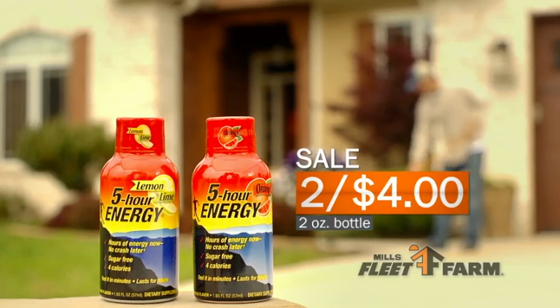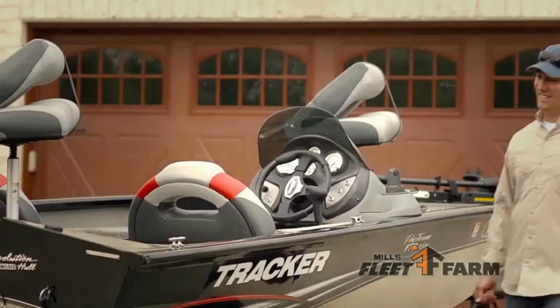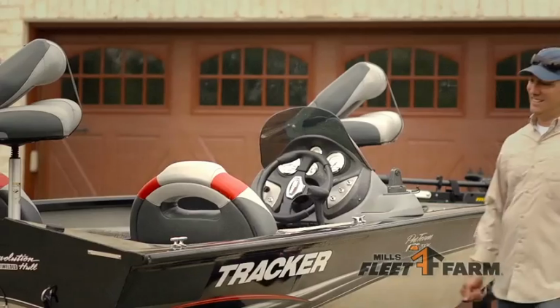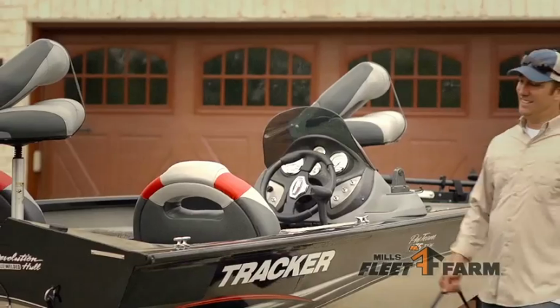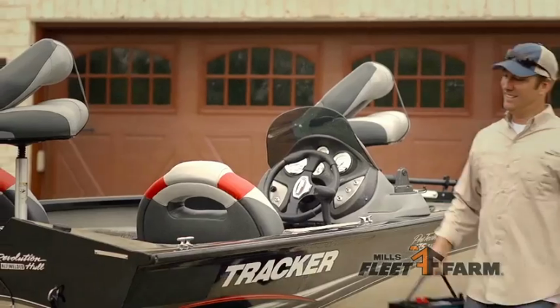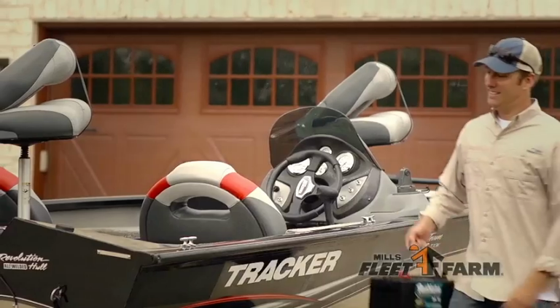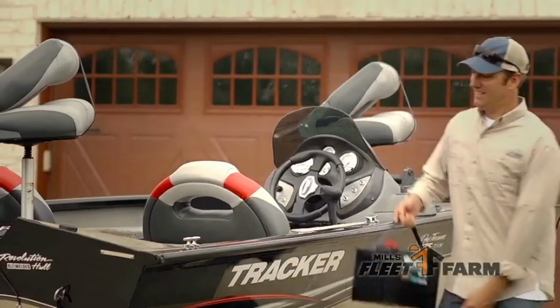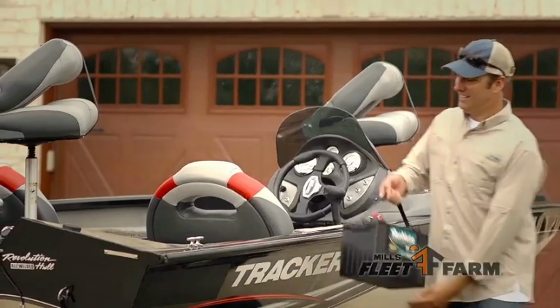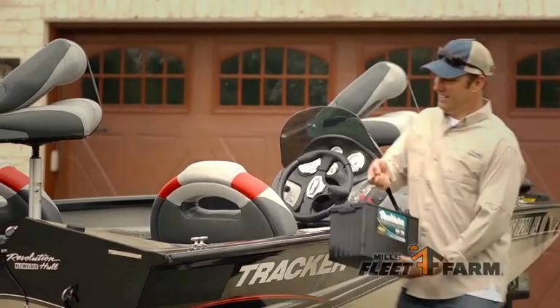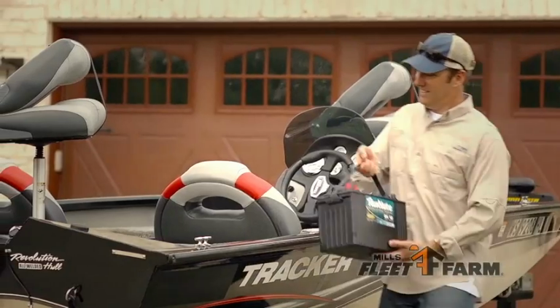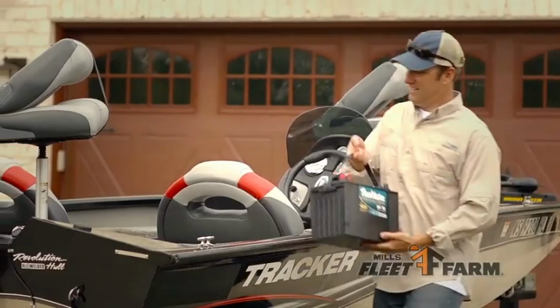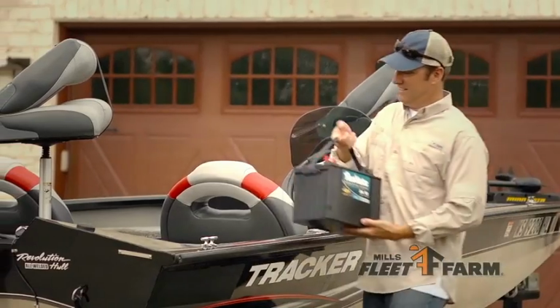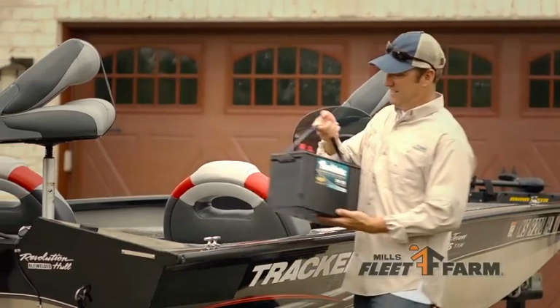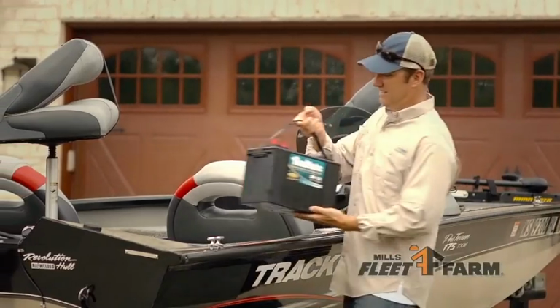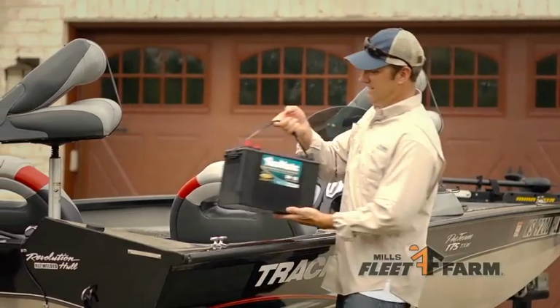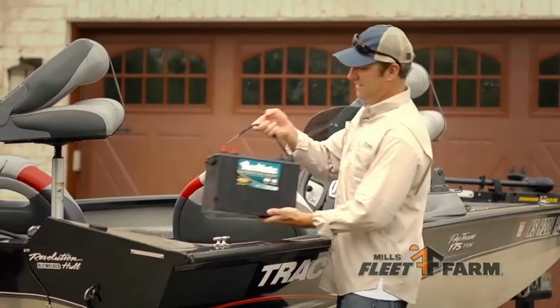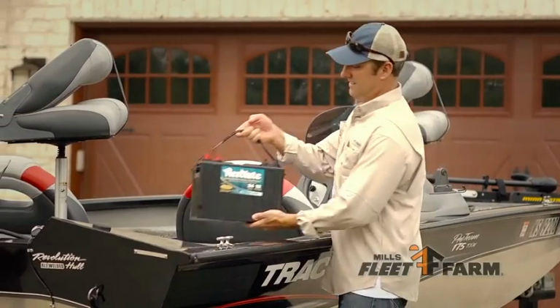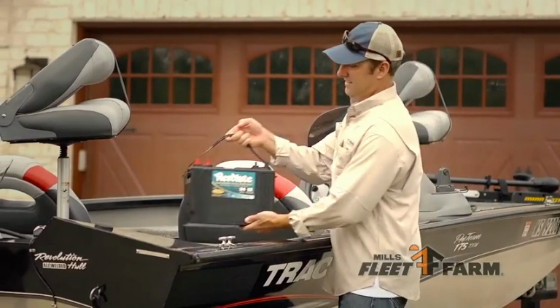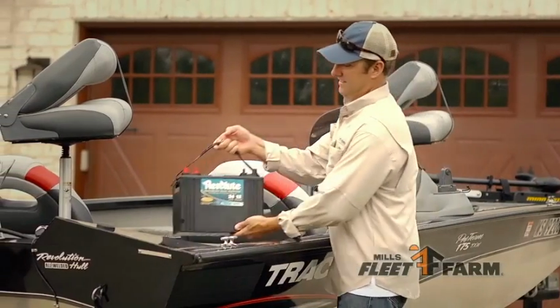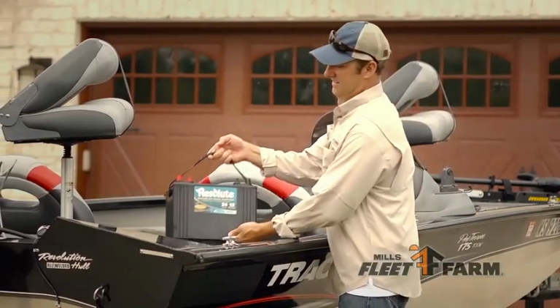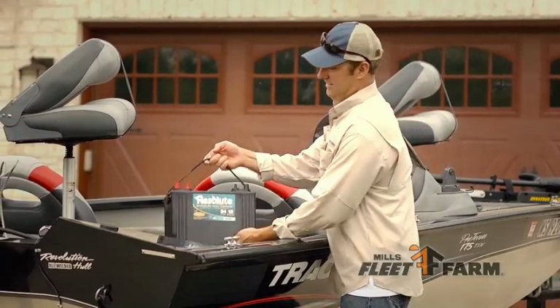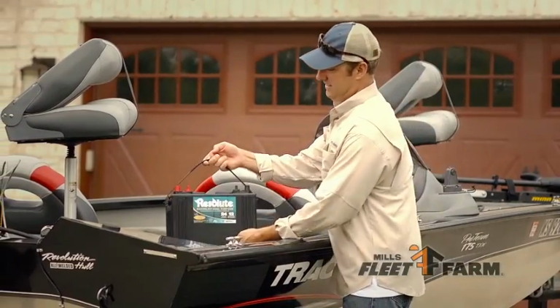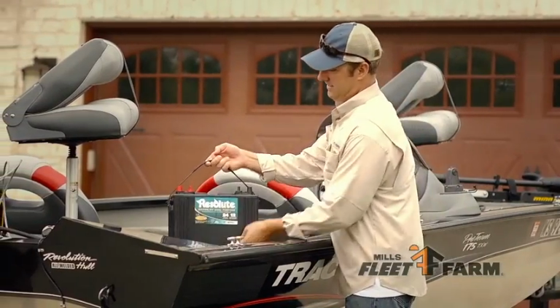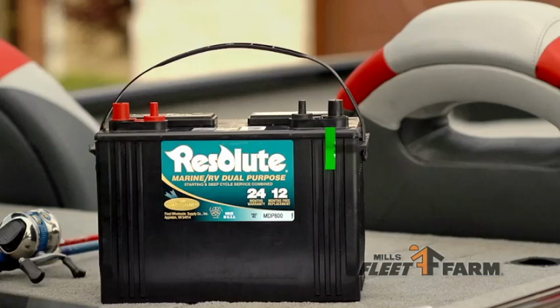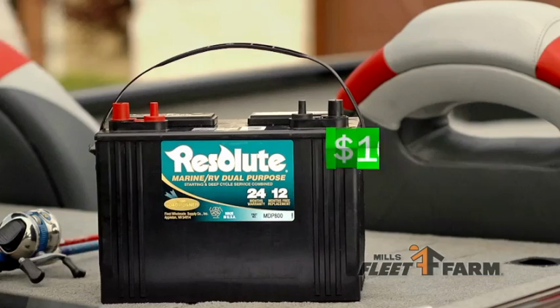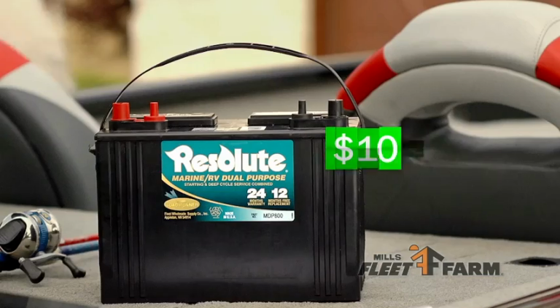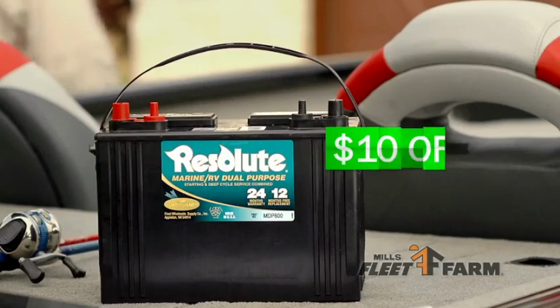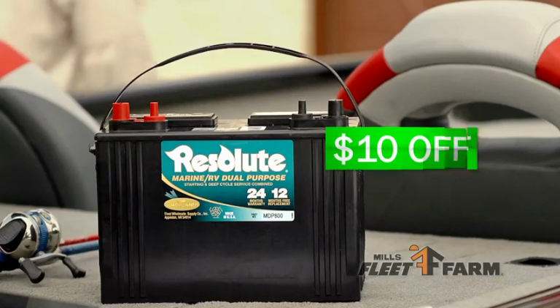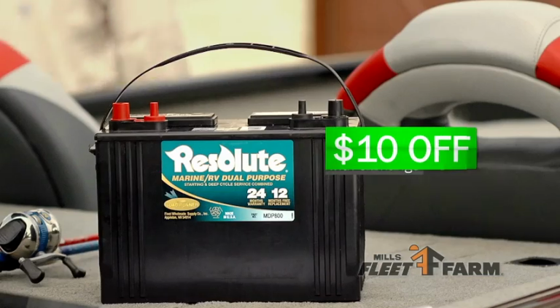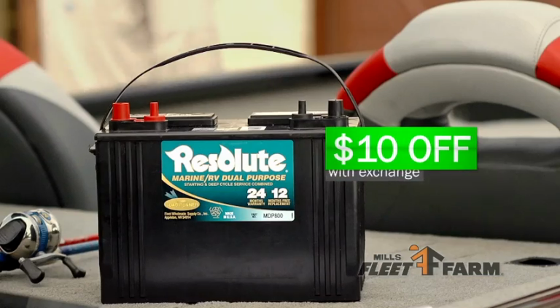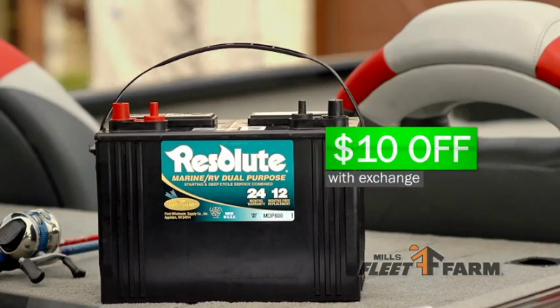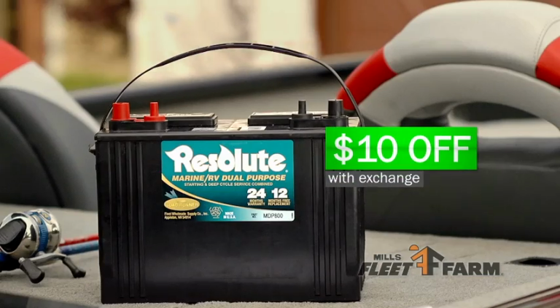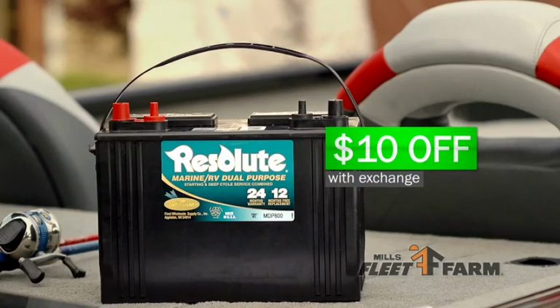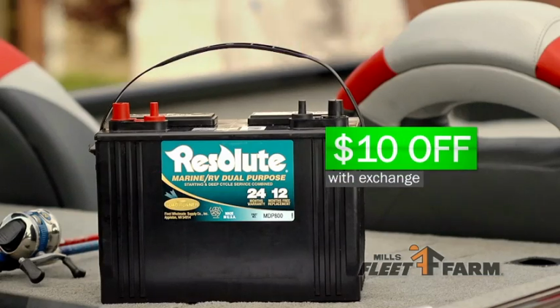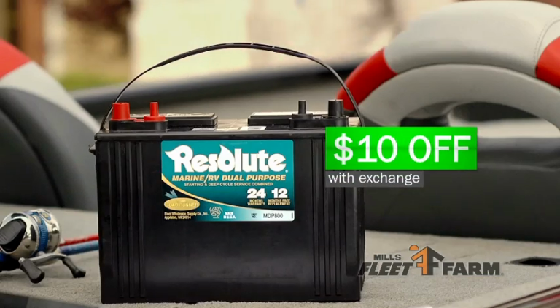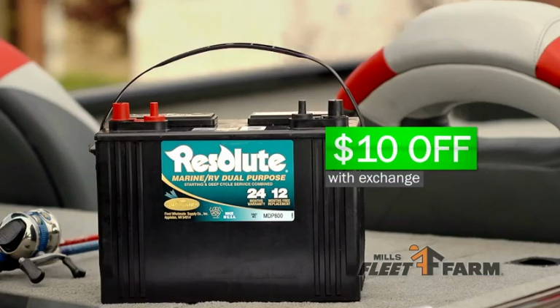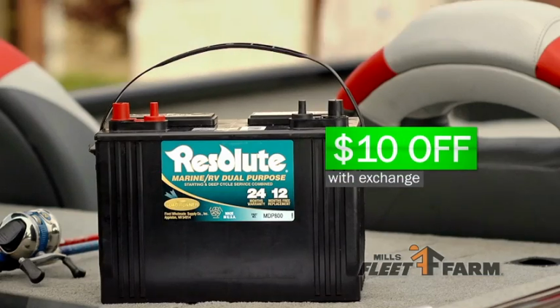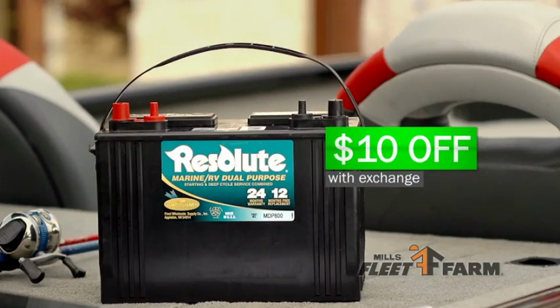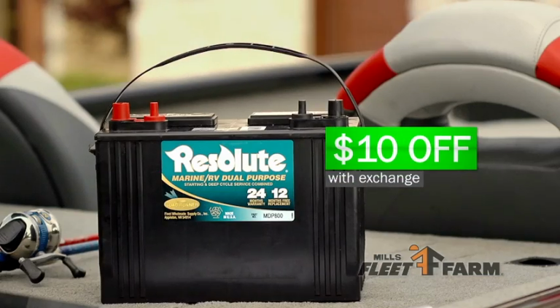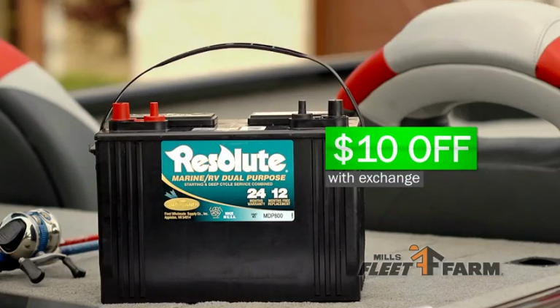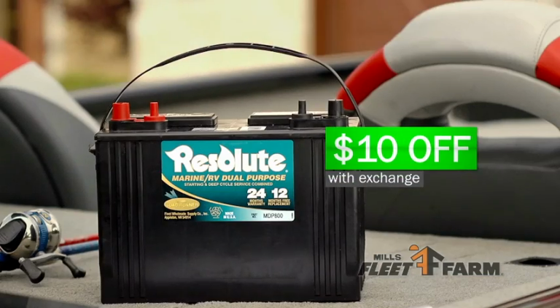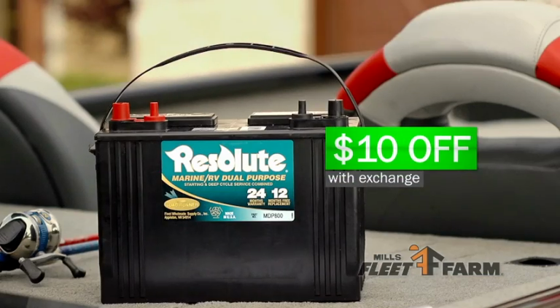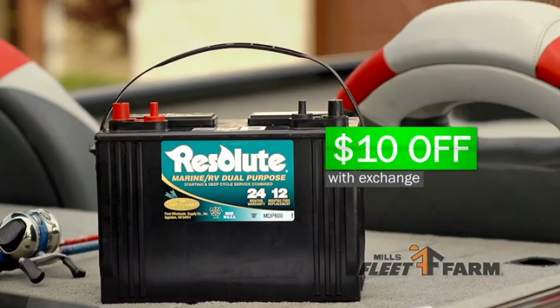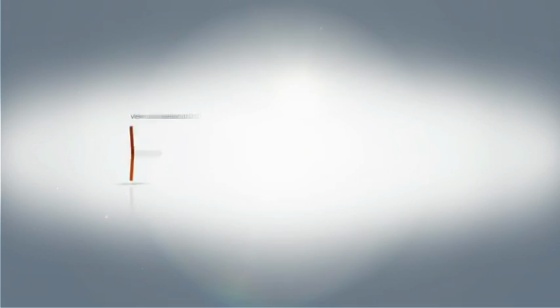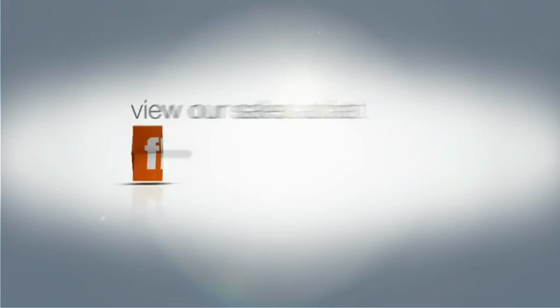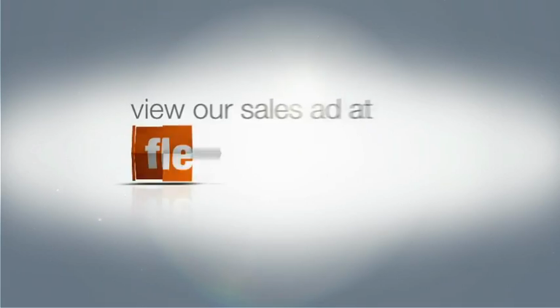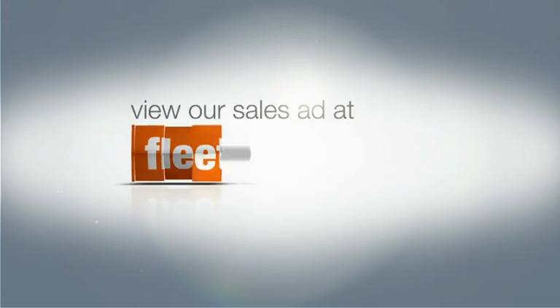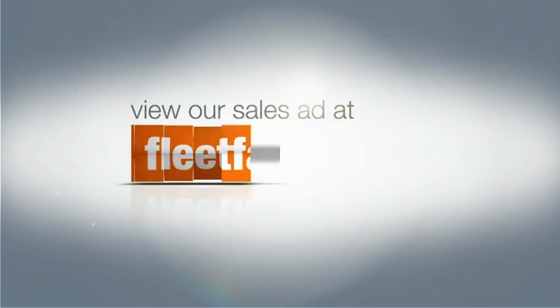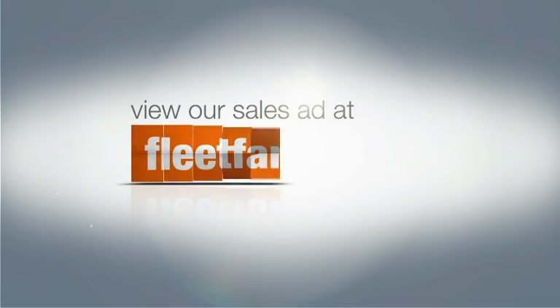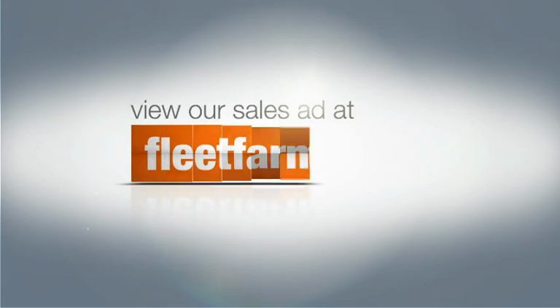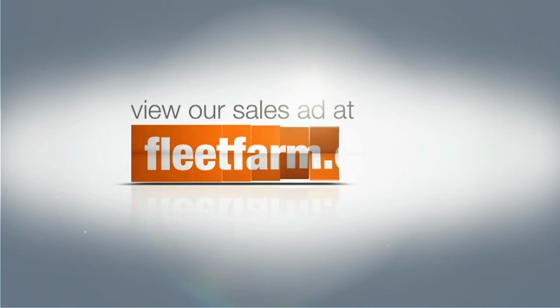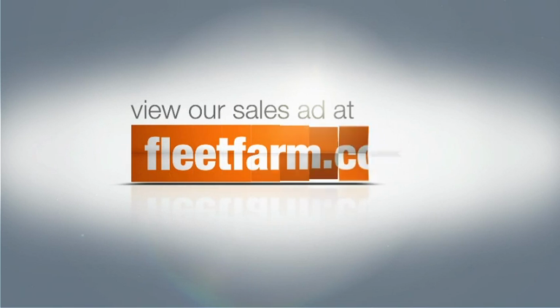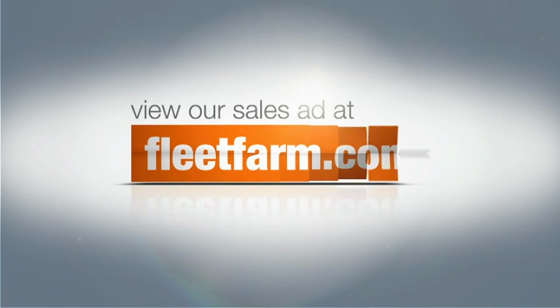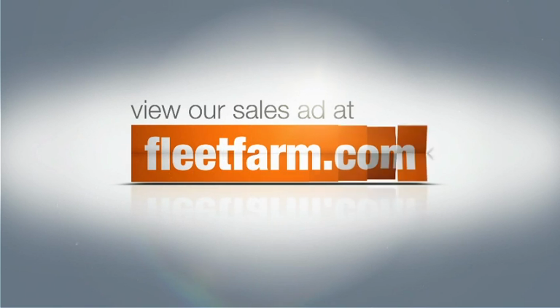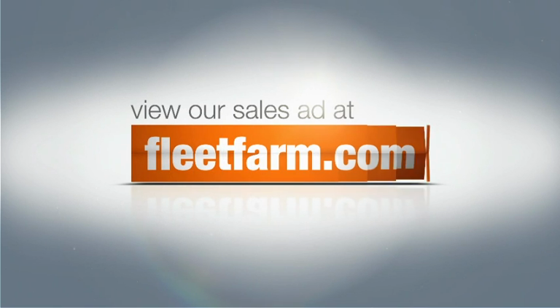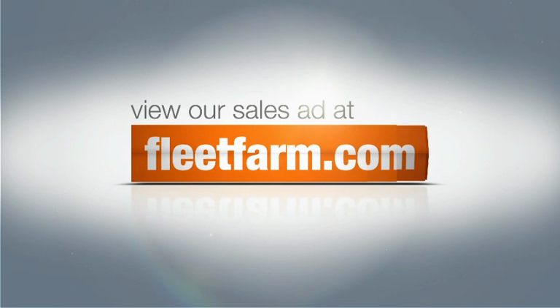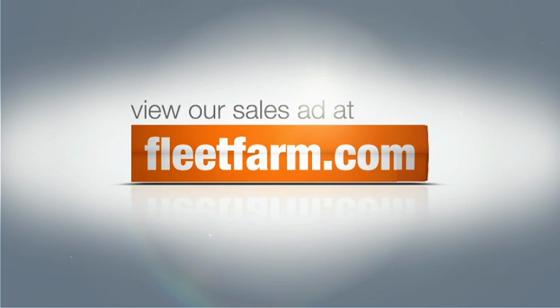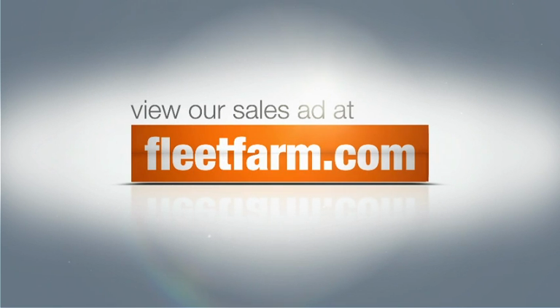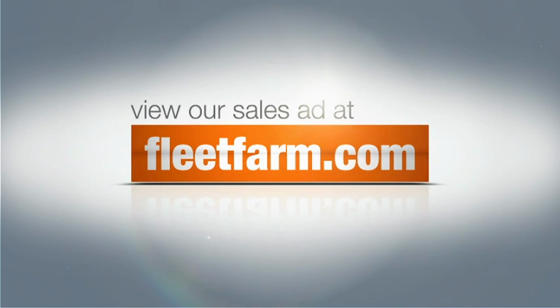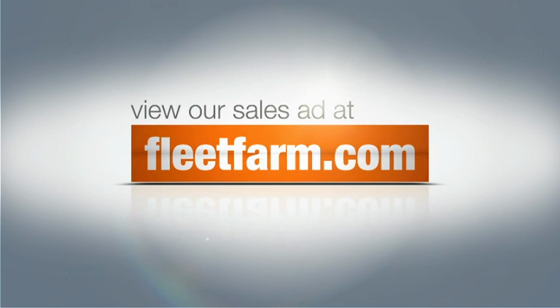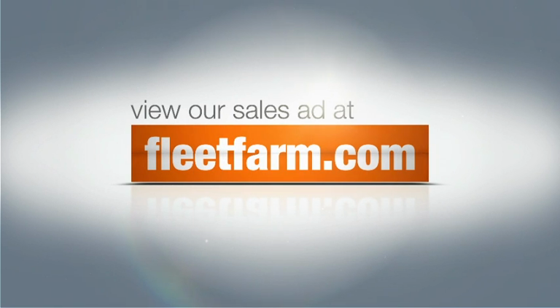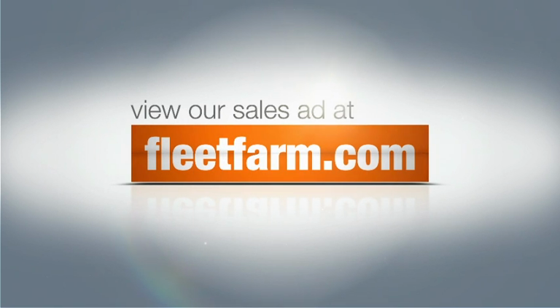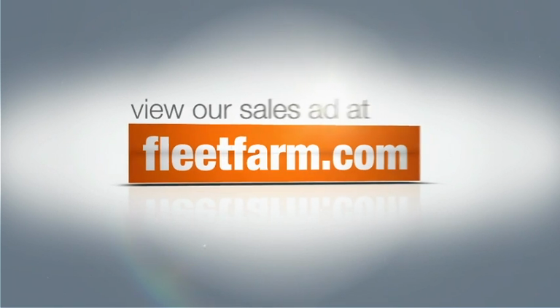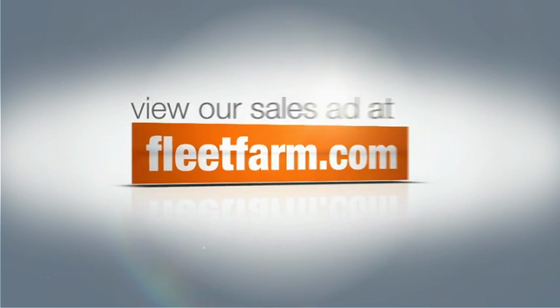A Resolute Dual Purpose Marine Battery is $10 off with an exchange. Find more great deals at FleetFarm.com.